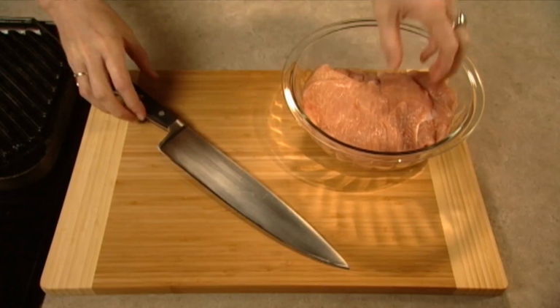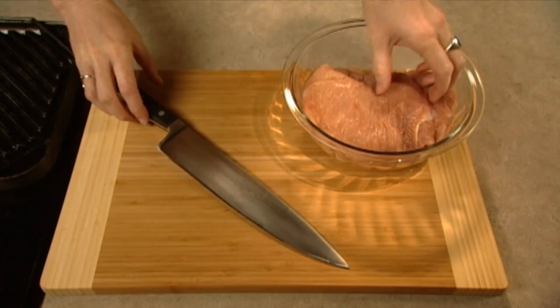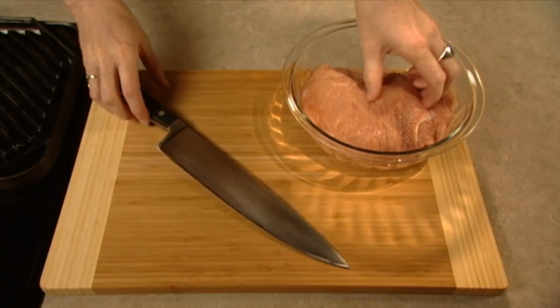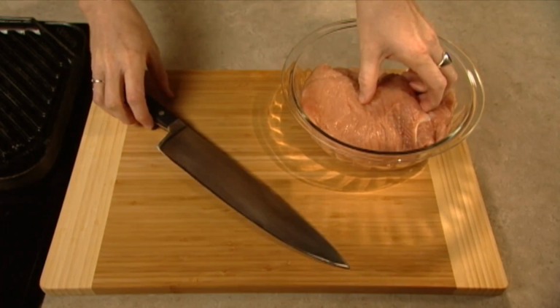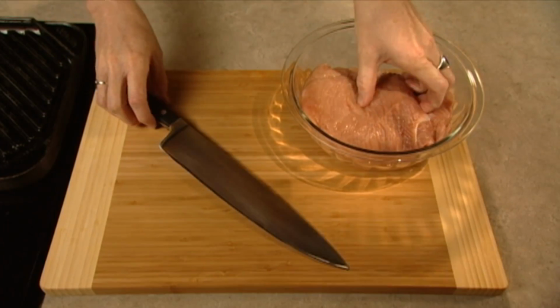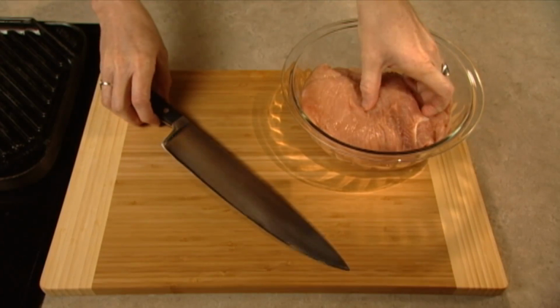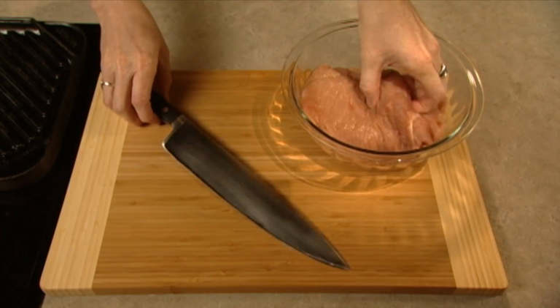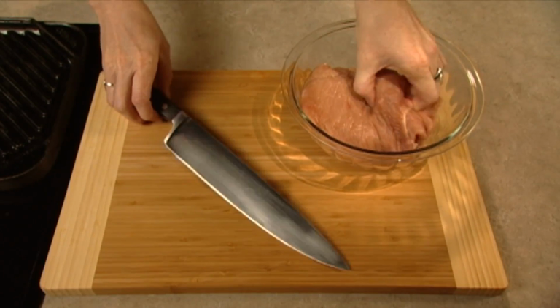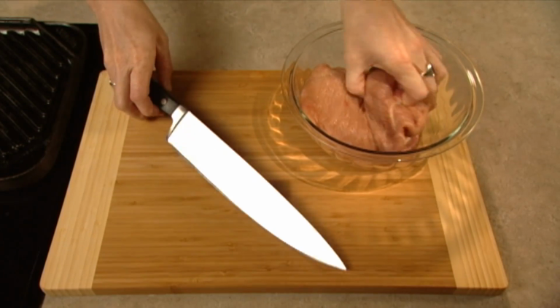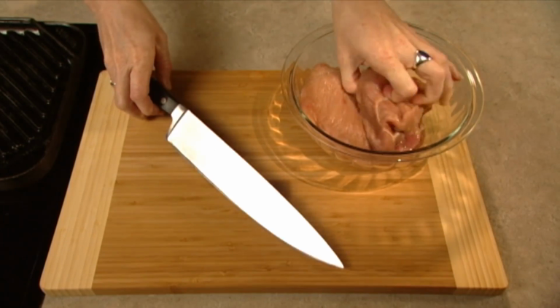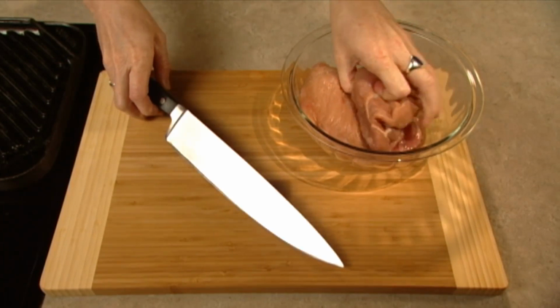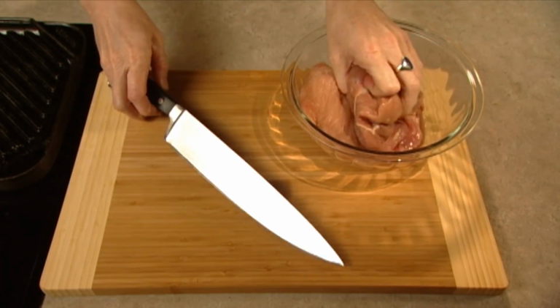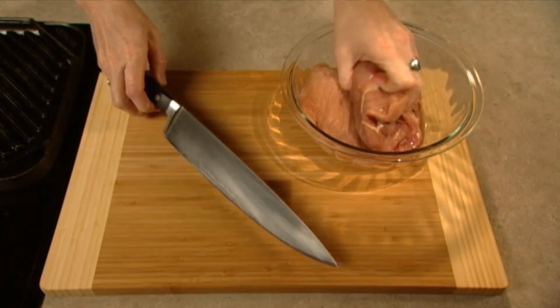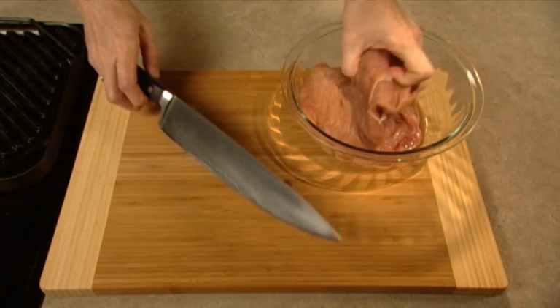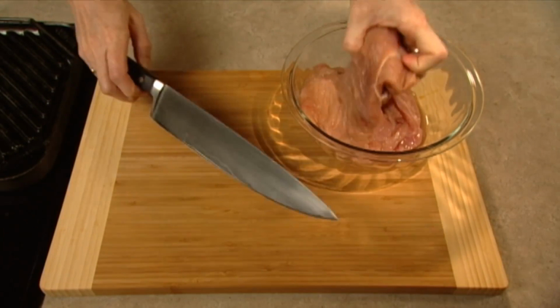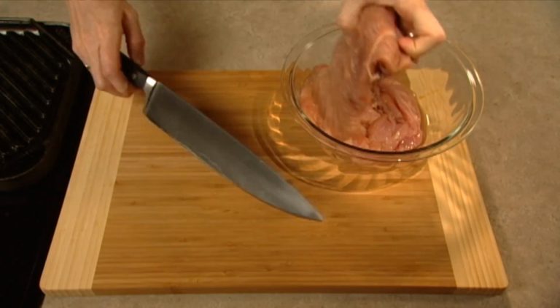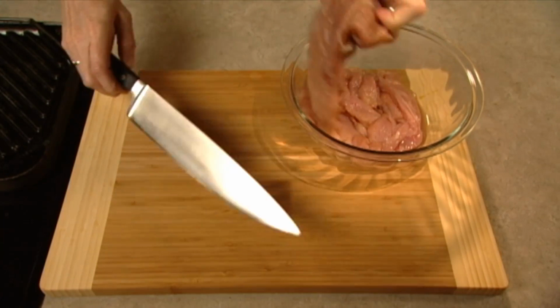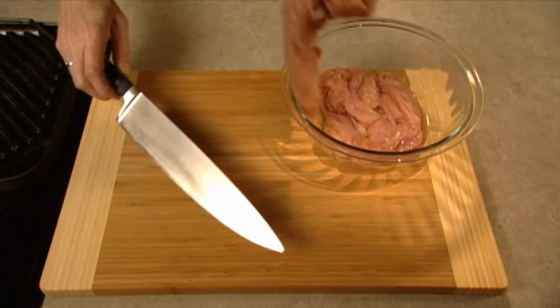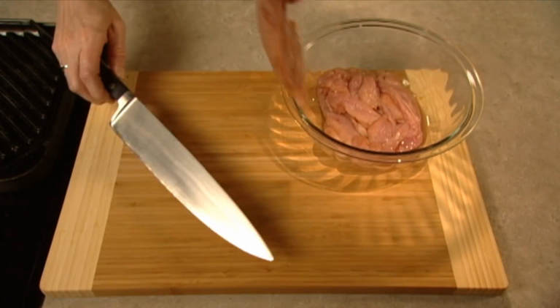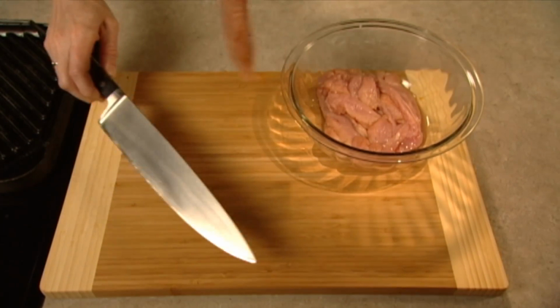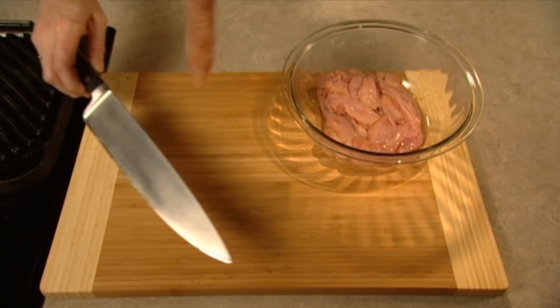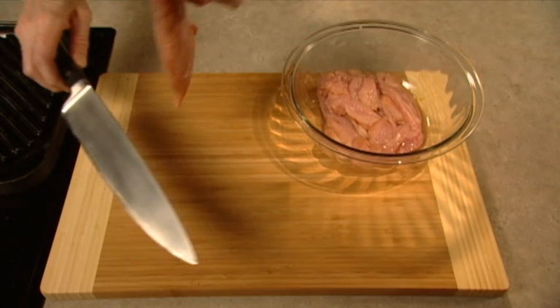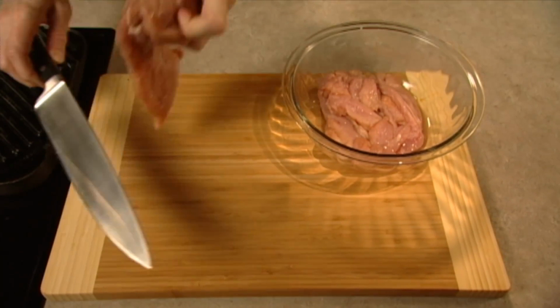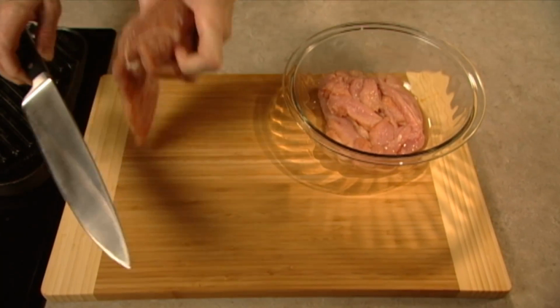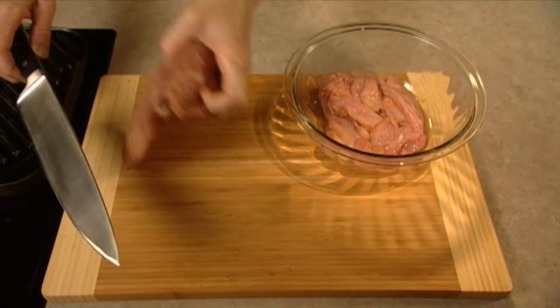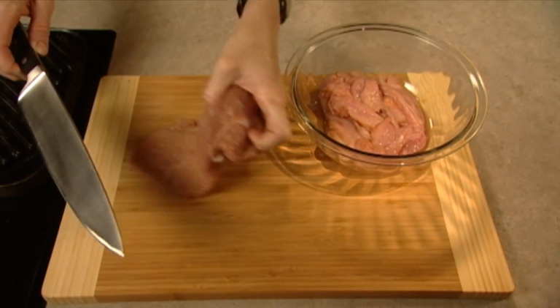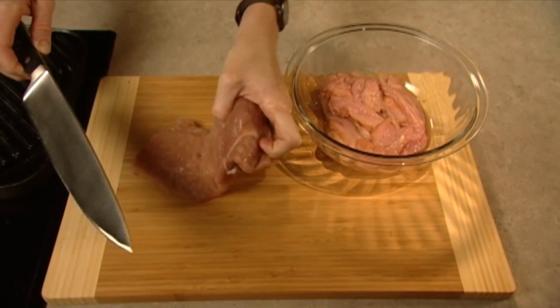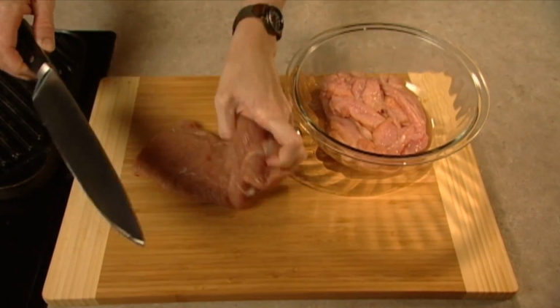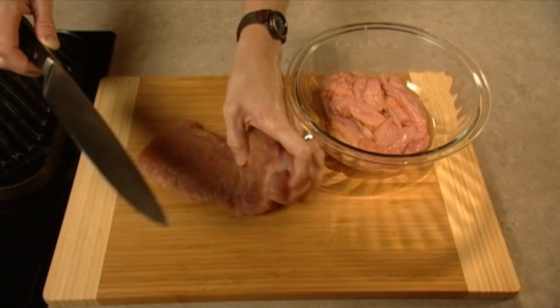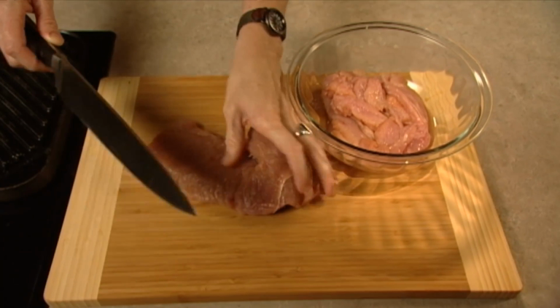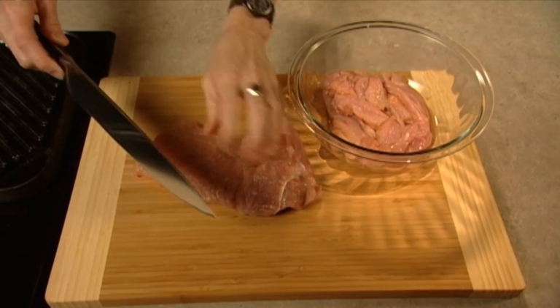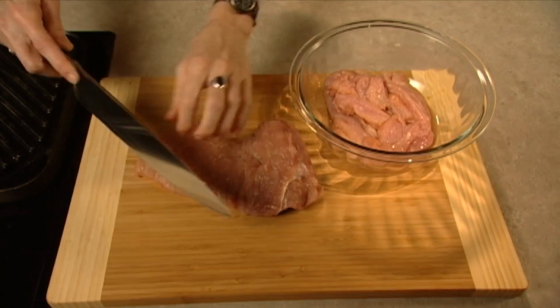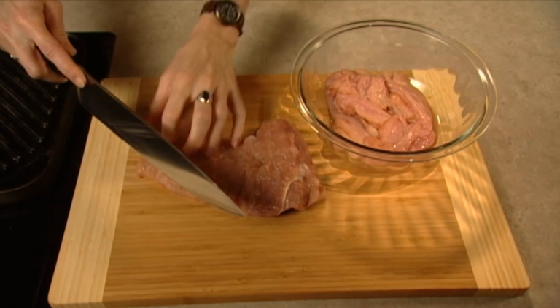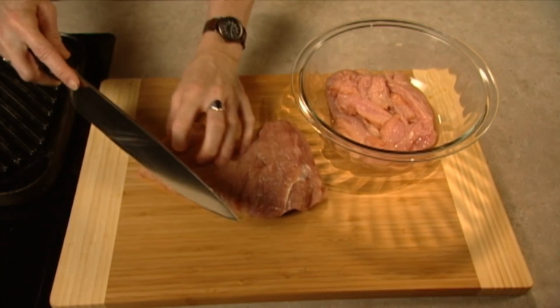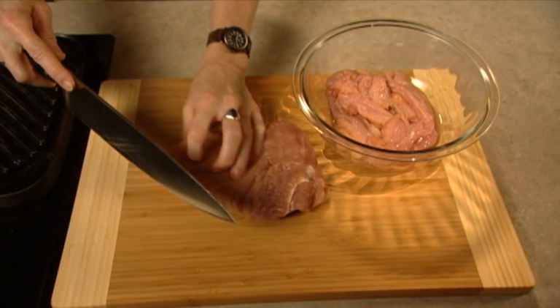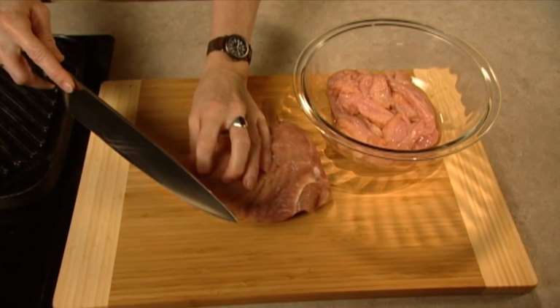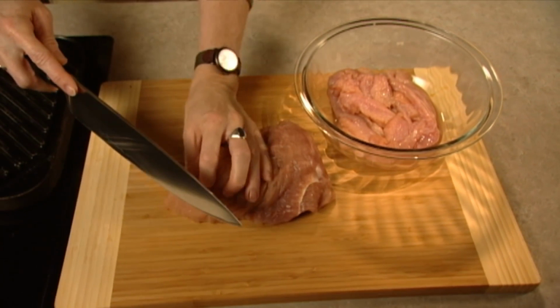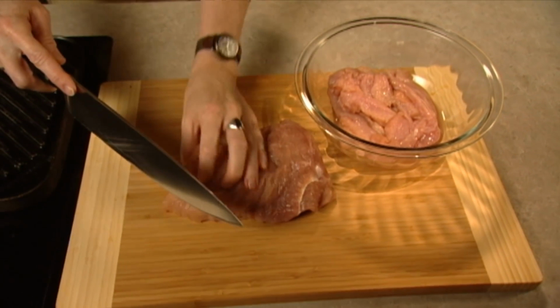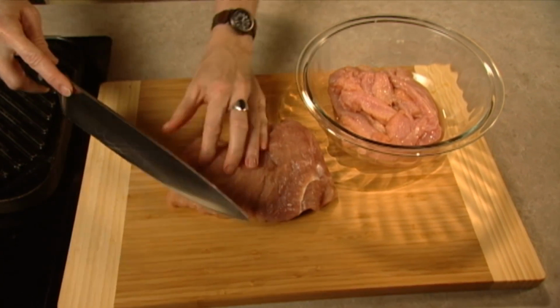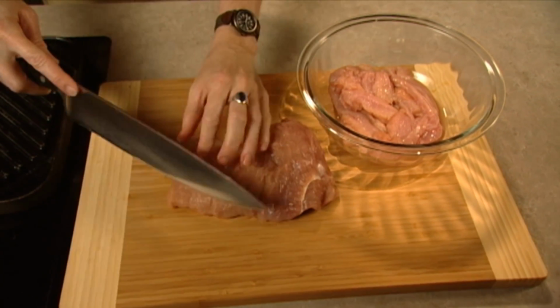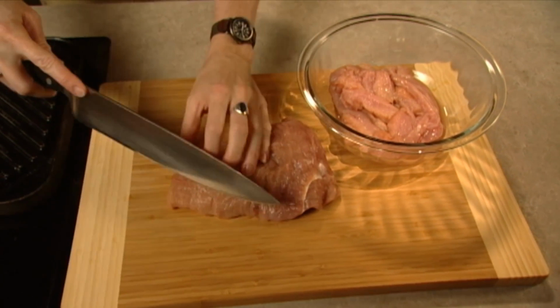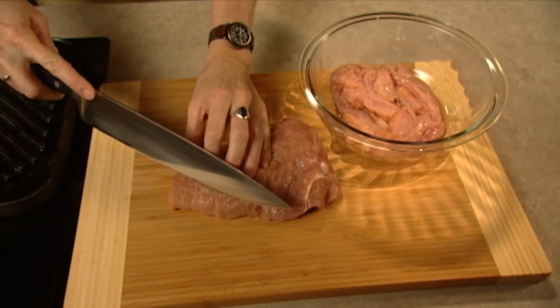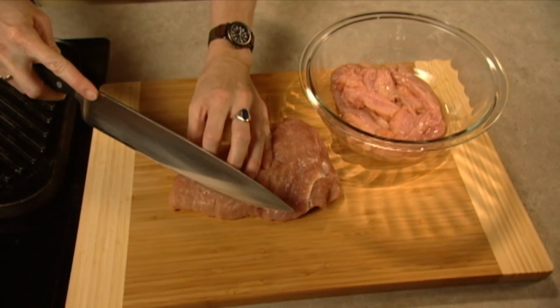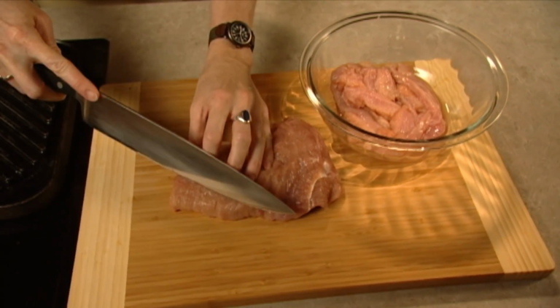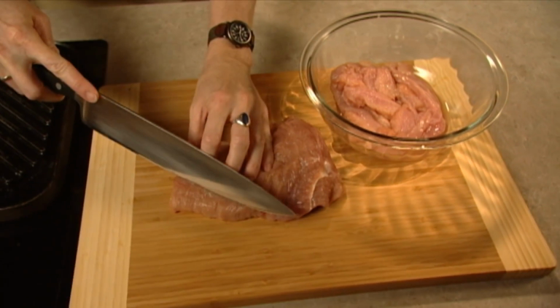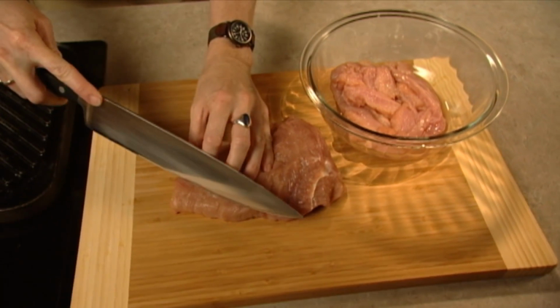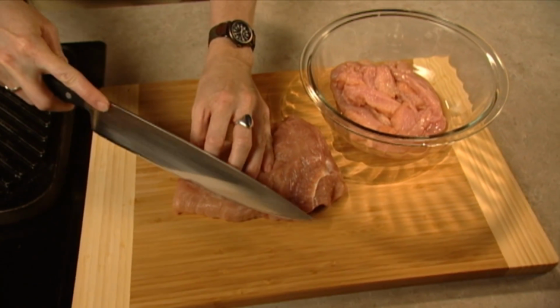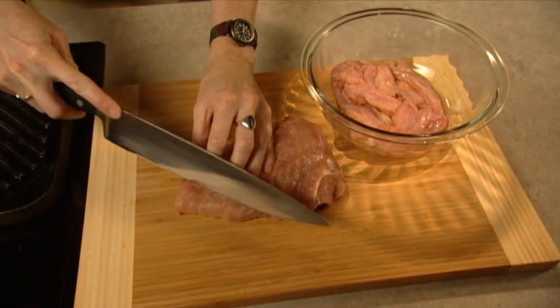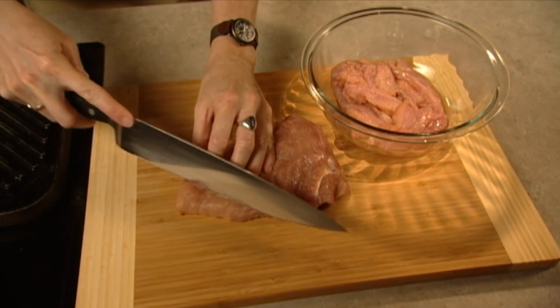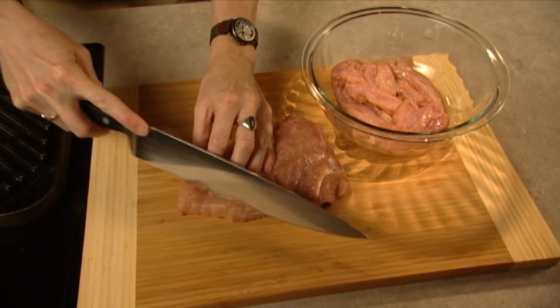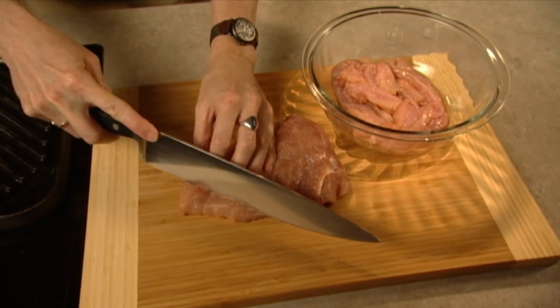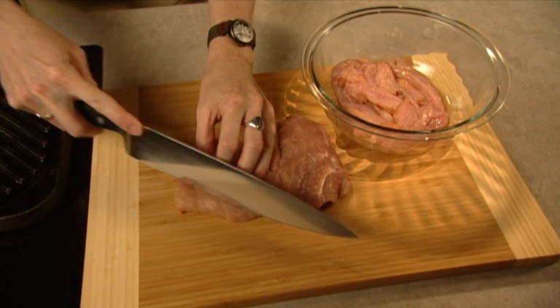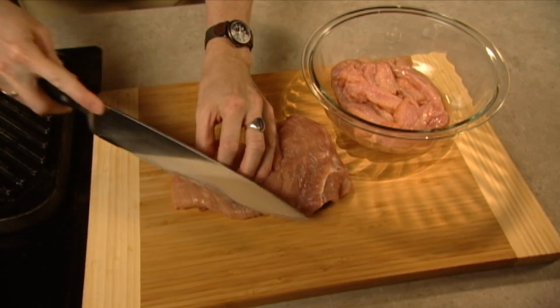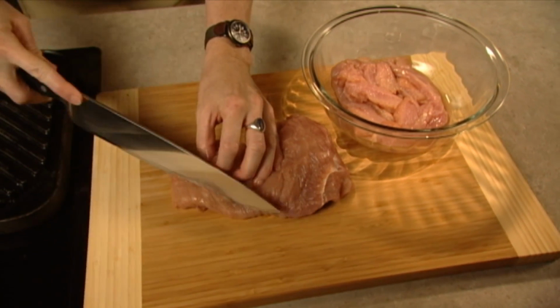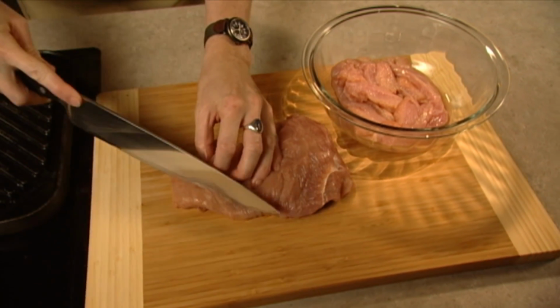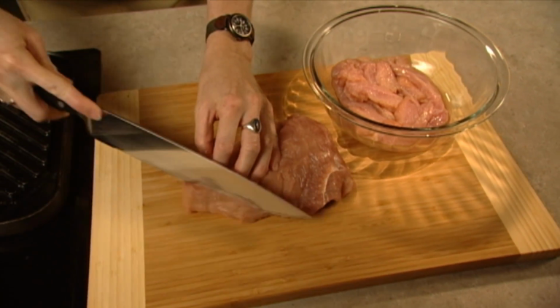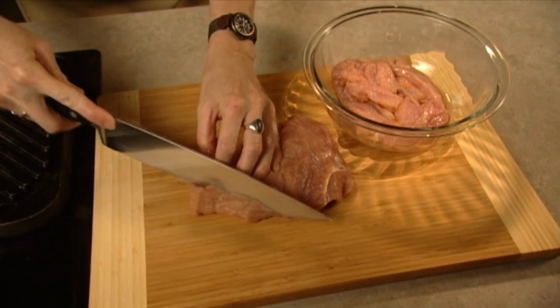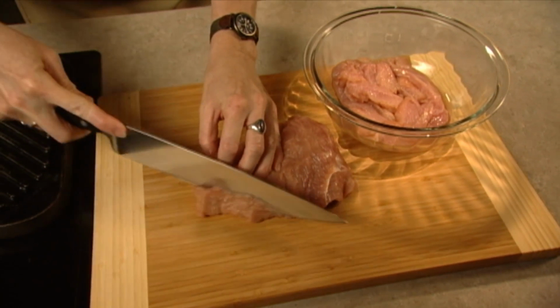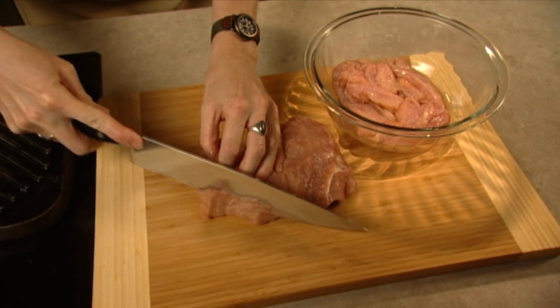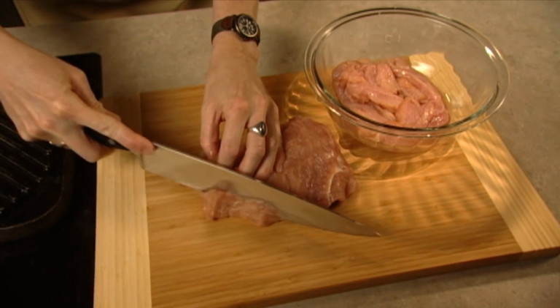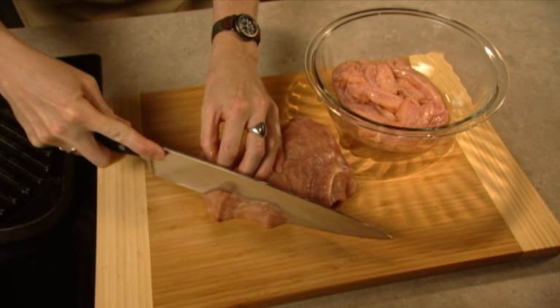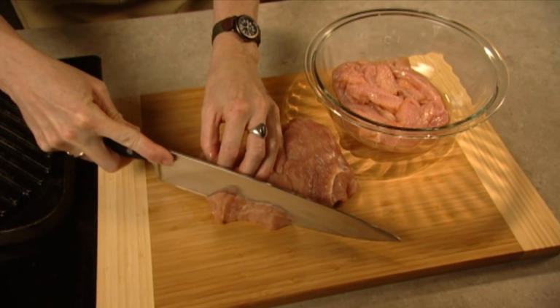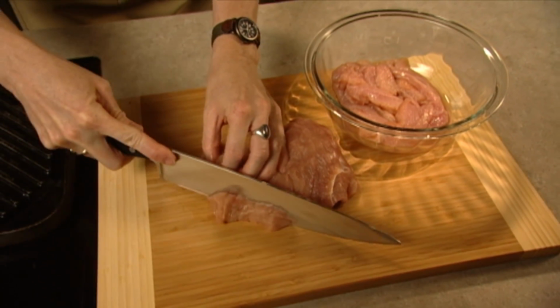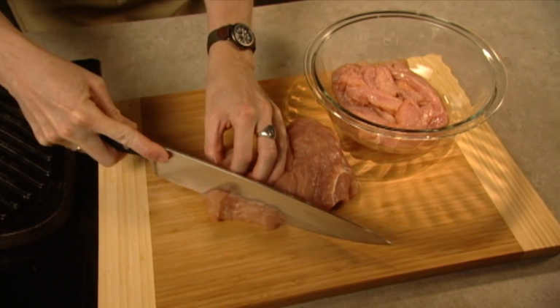To get started, you'll need two pounds of meat with the skin removed. For grilling, cut it into quarter inch thick slices.